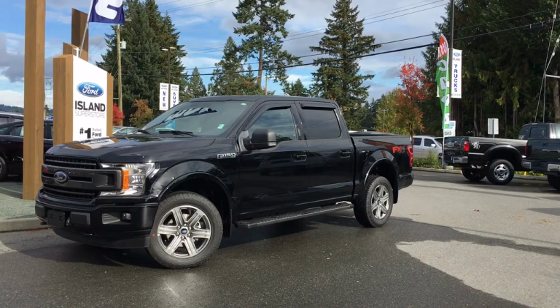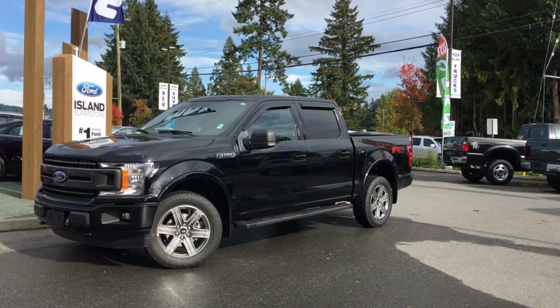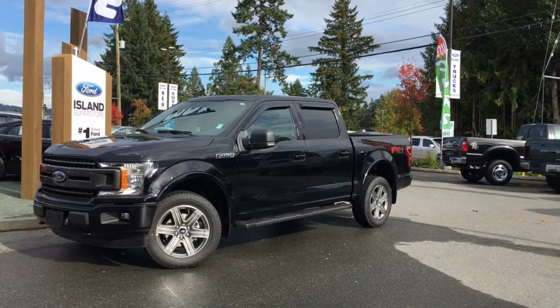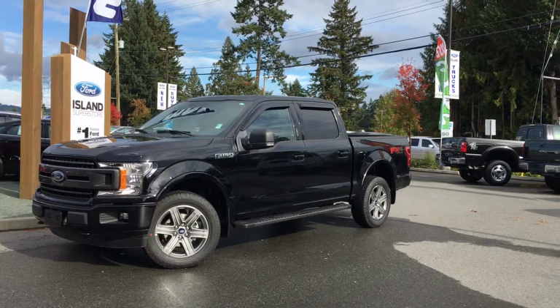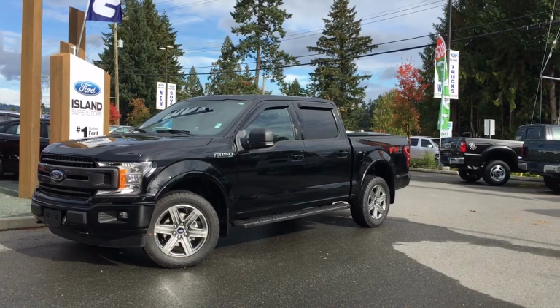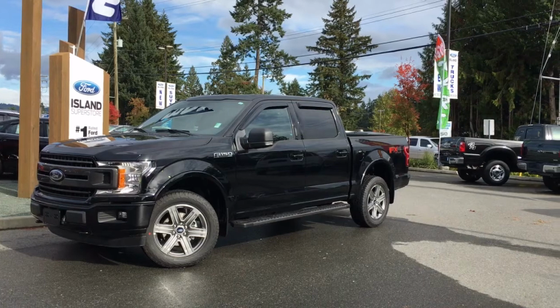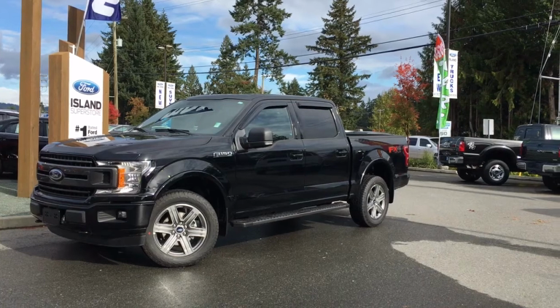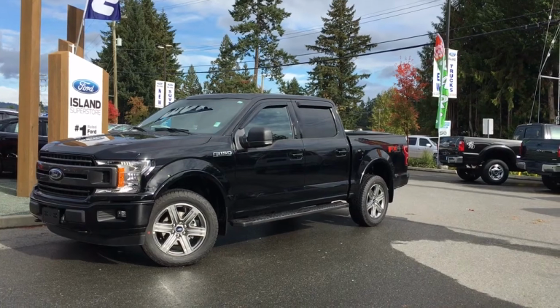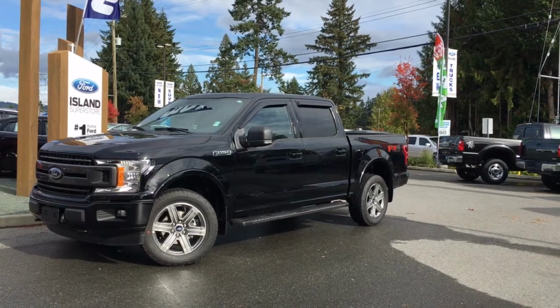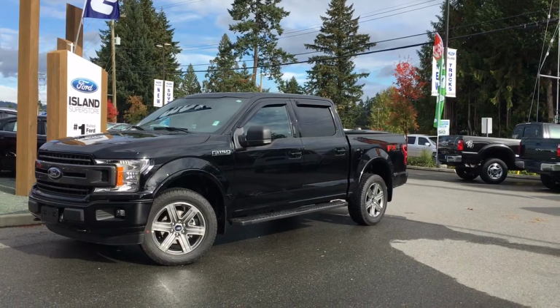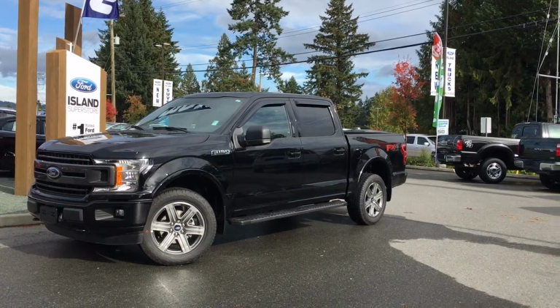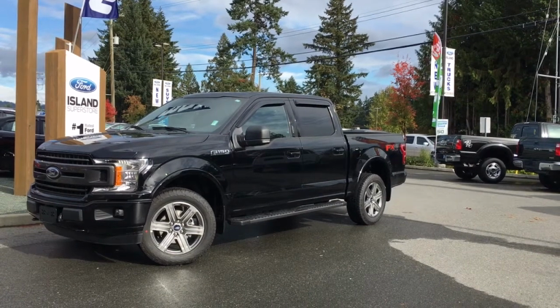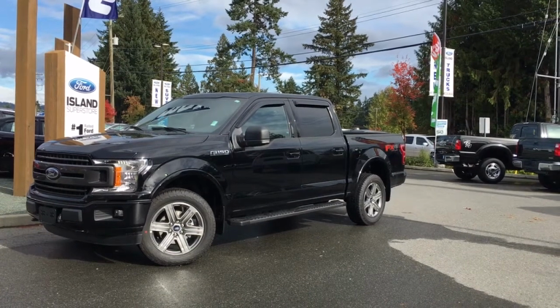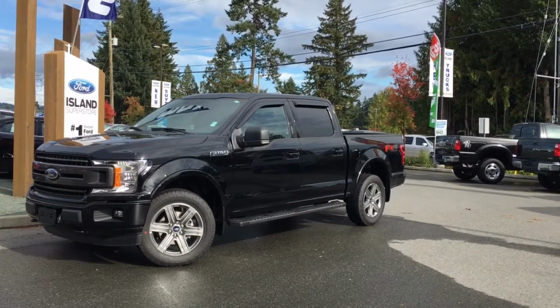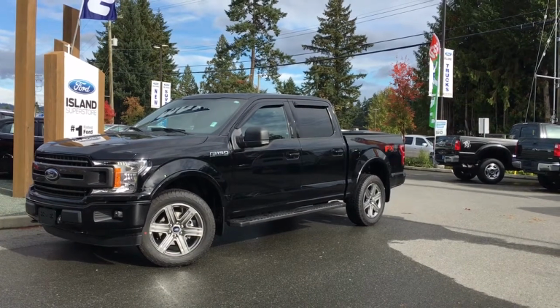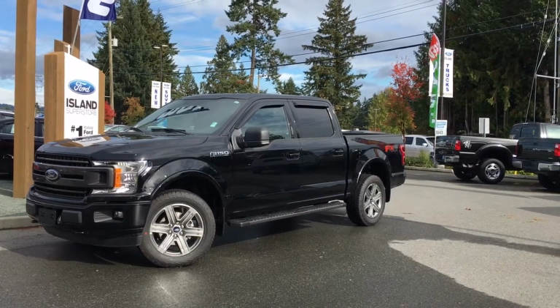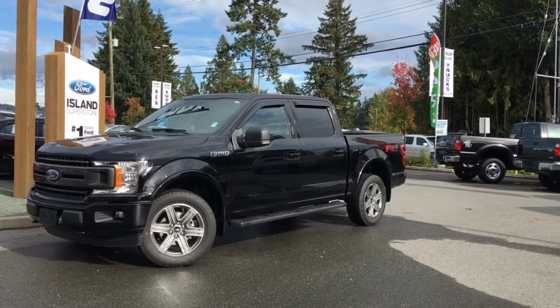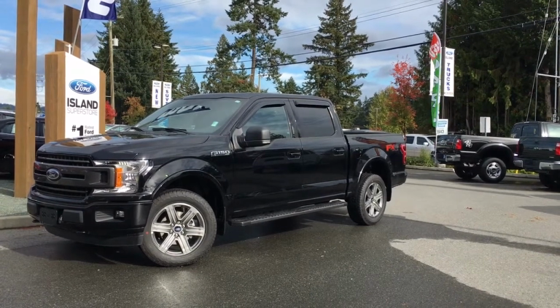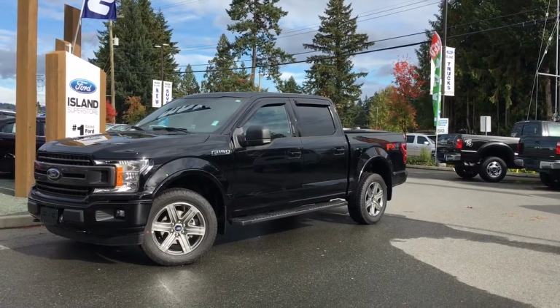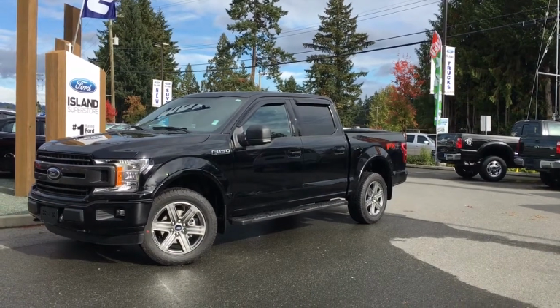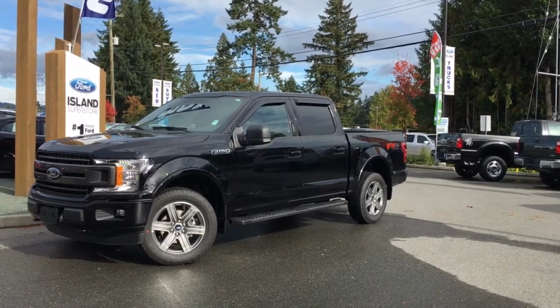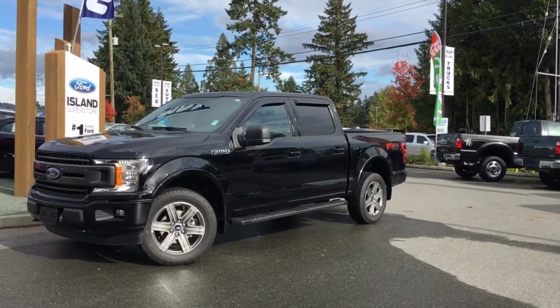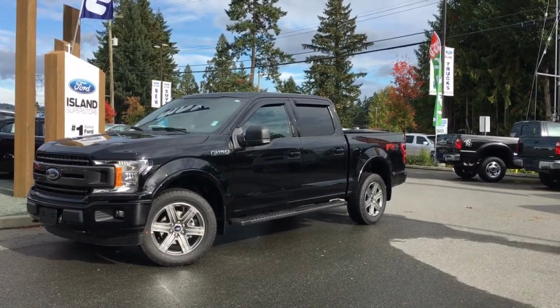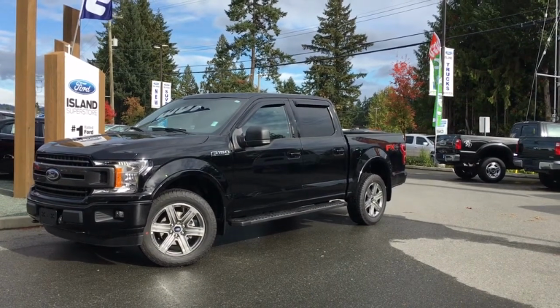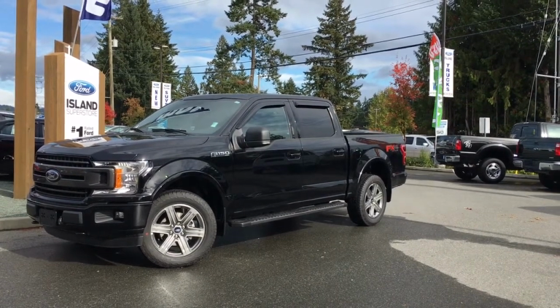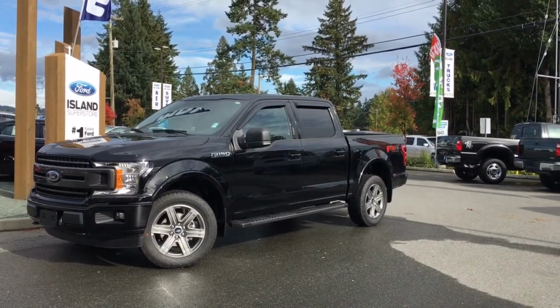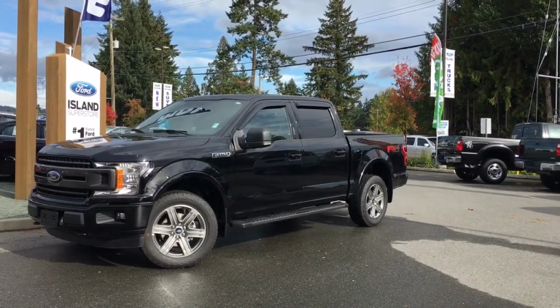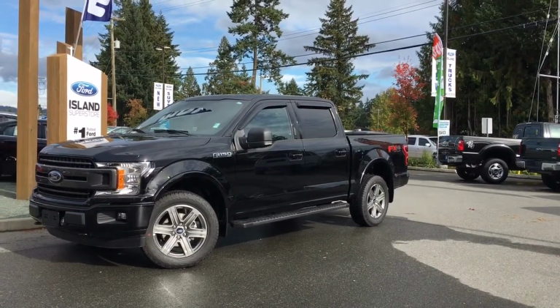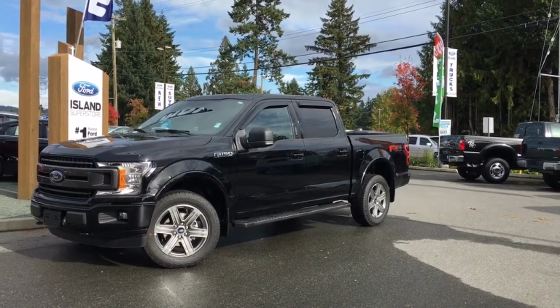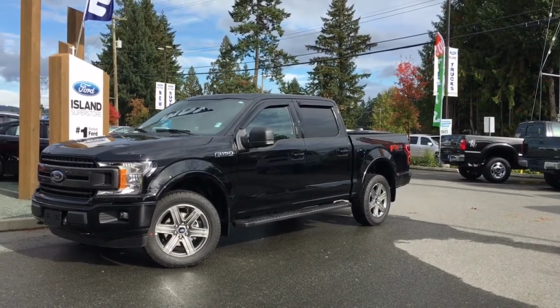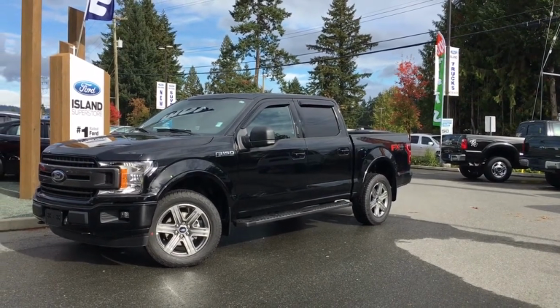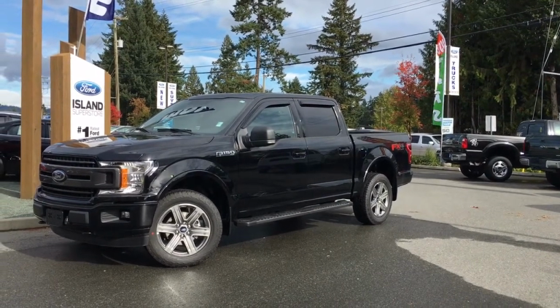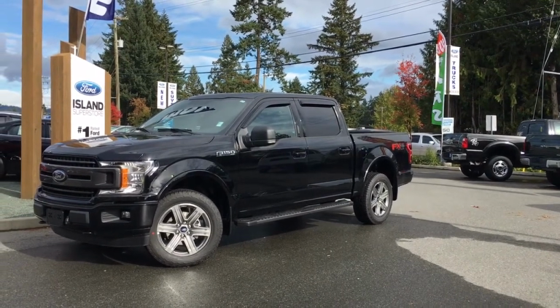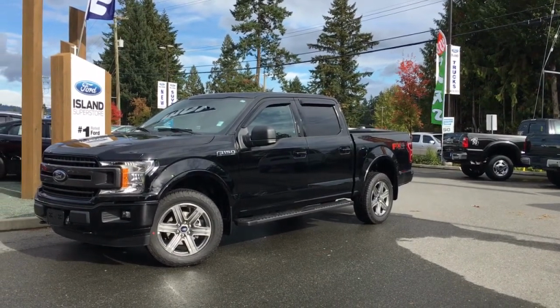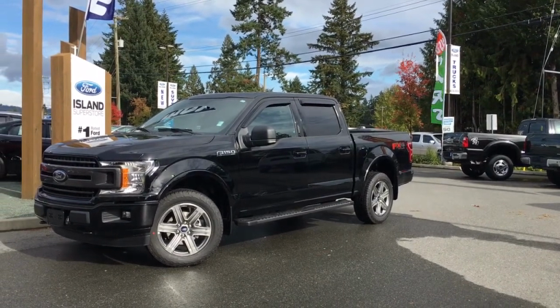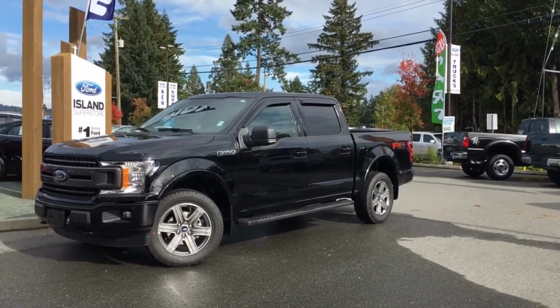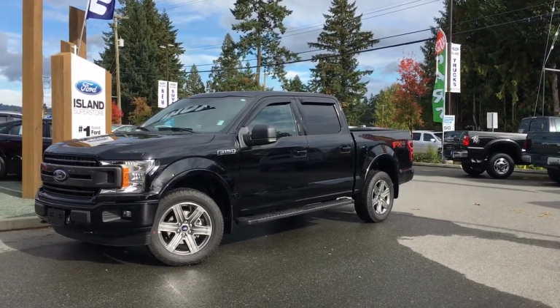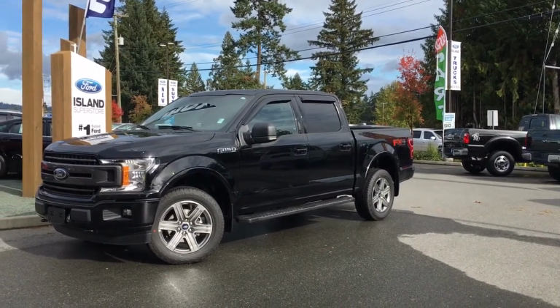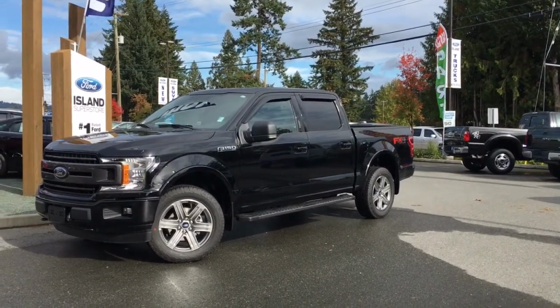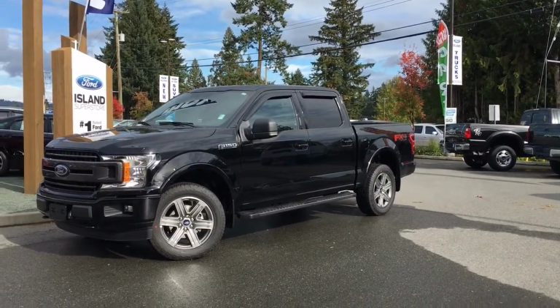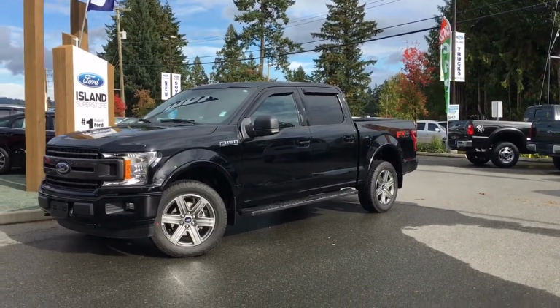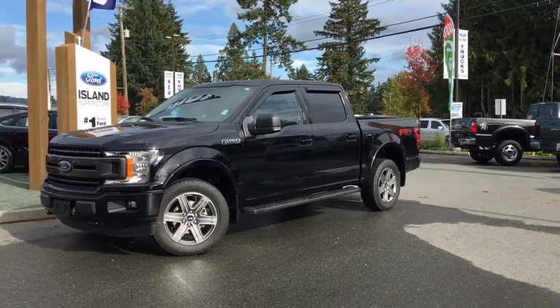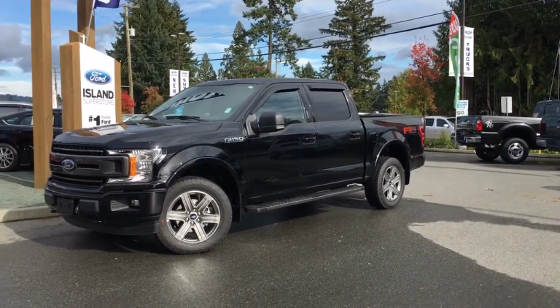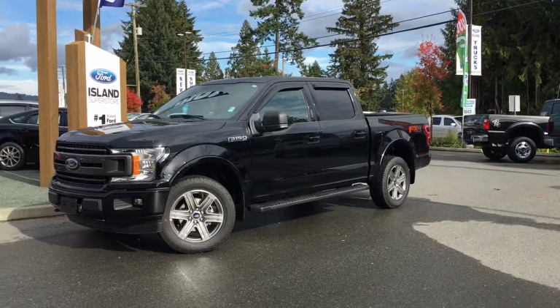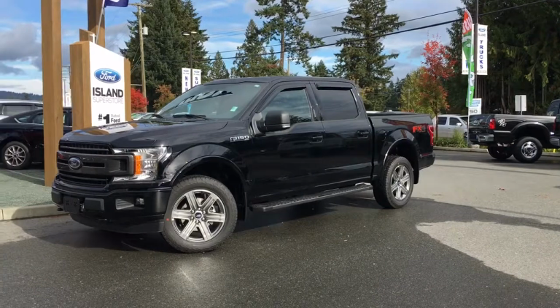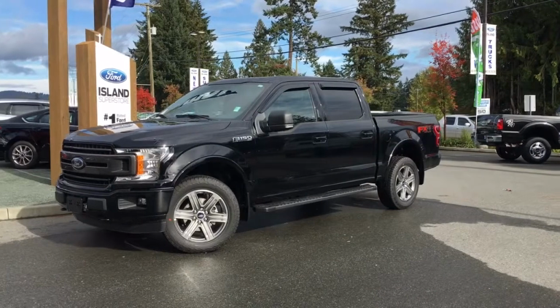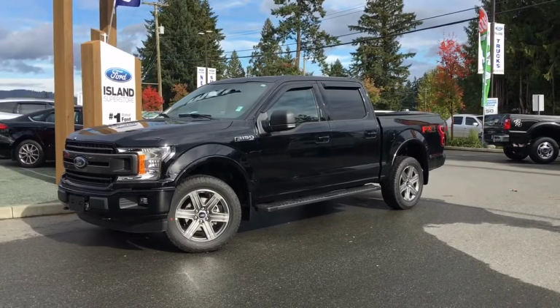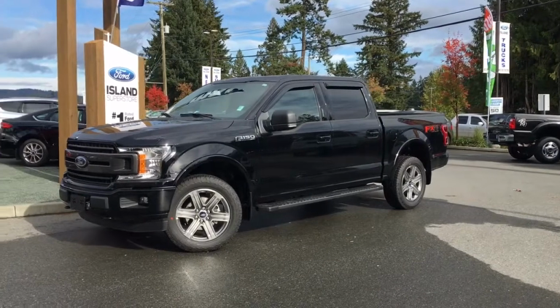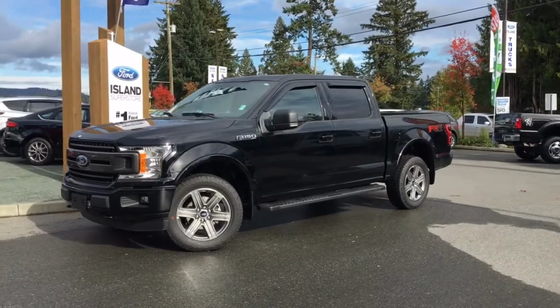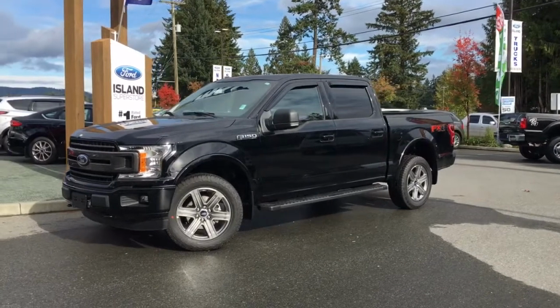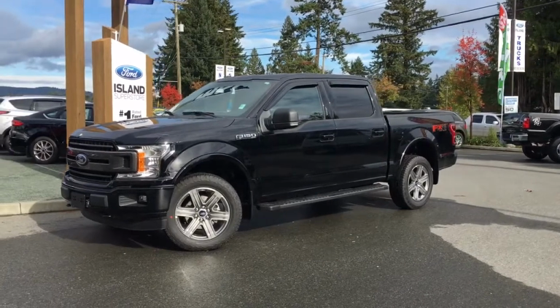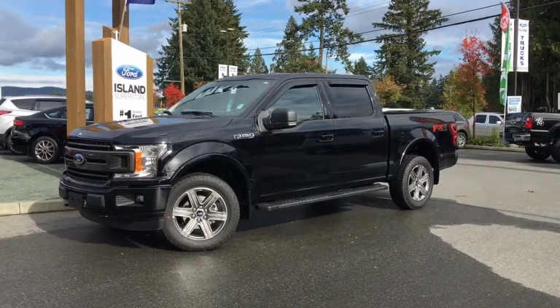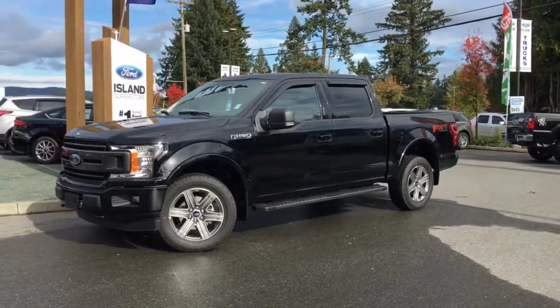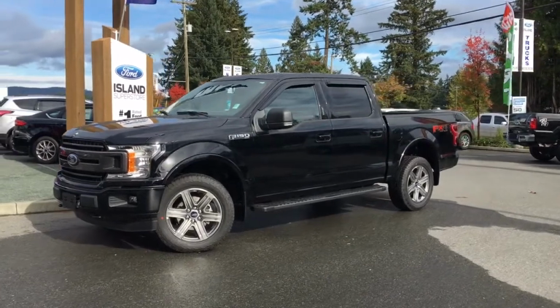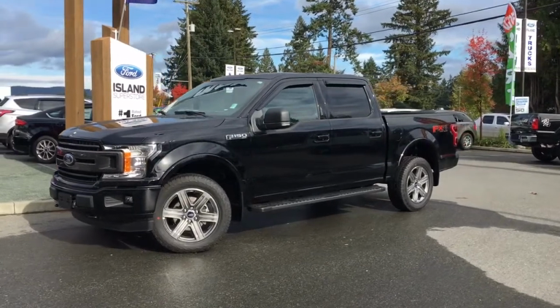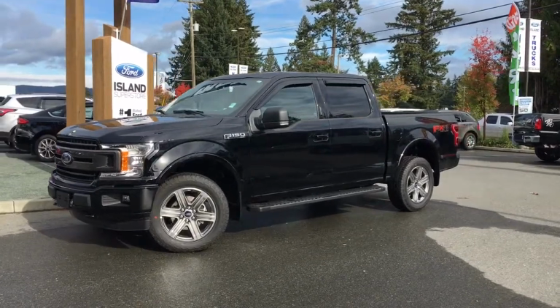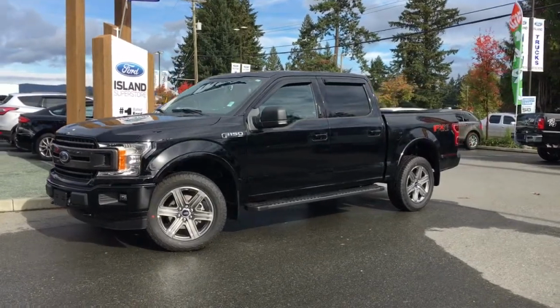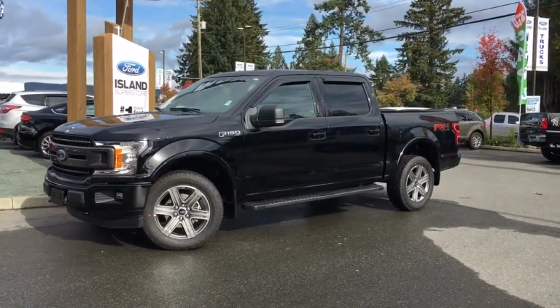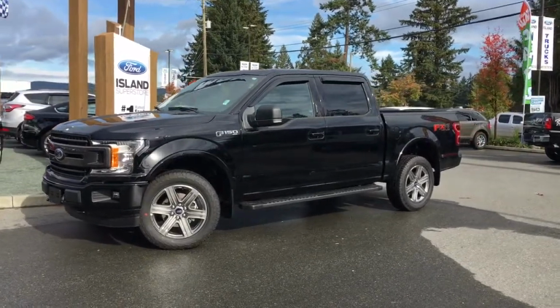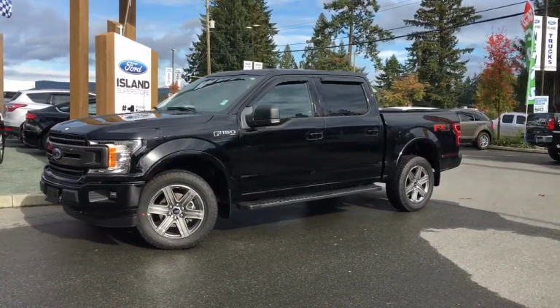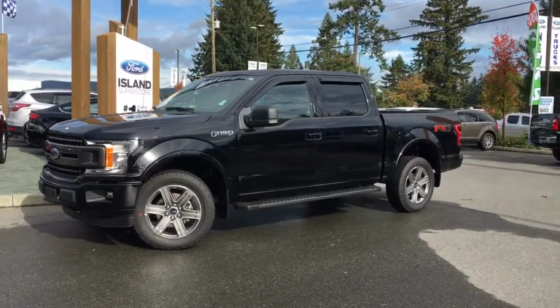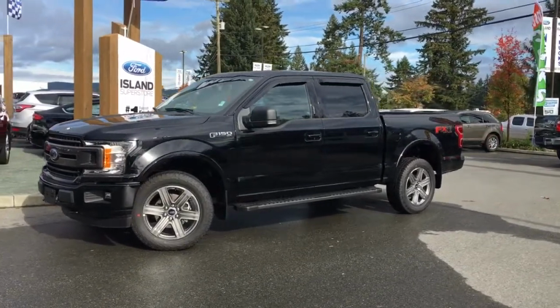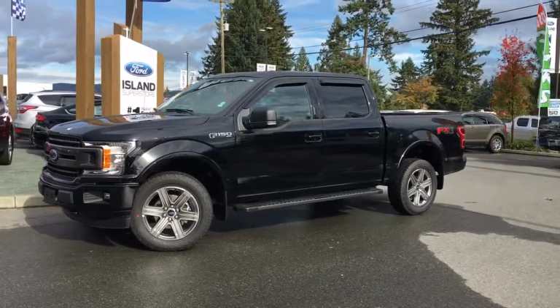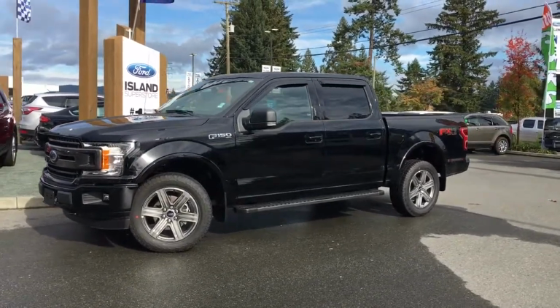Thanks for joining us today at Island Ford Superstore, located on North Cross Road in Duncan, B.C., off the Trans-Canada Highway. We're in the Cowichan Valley on Vancouver Island.